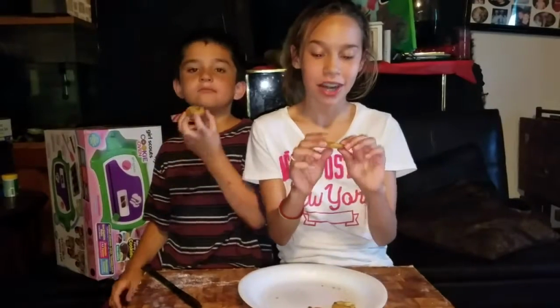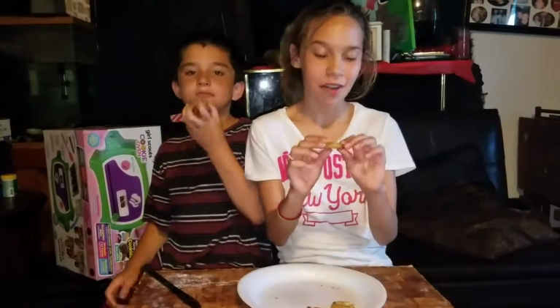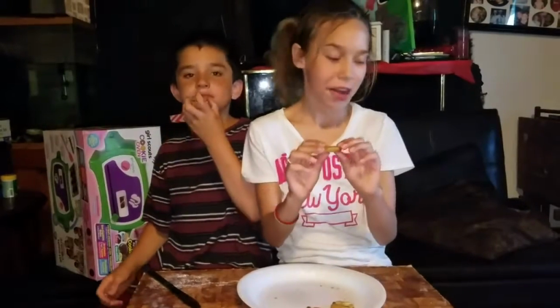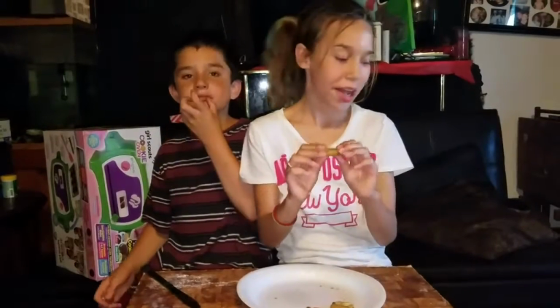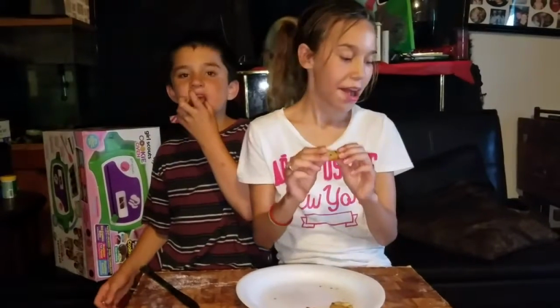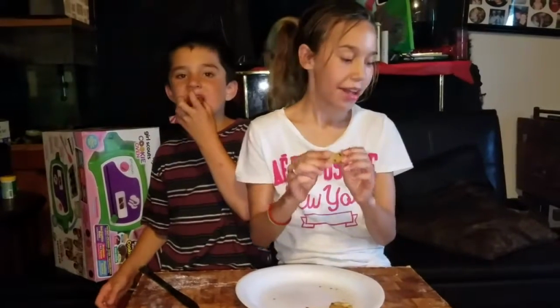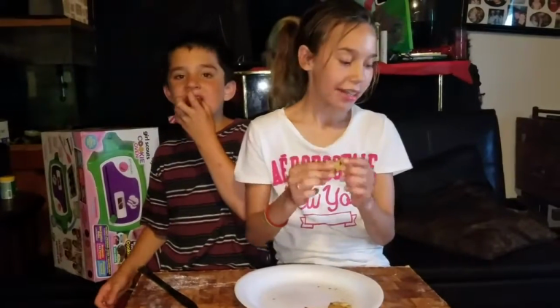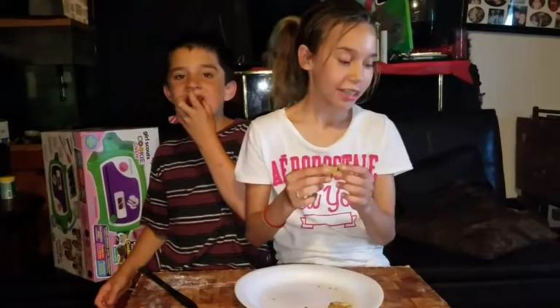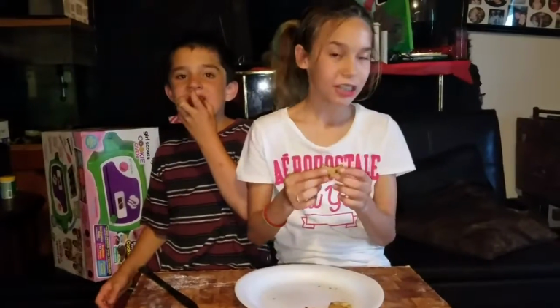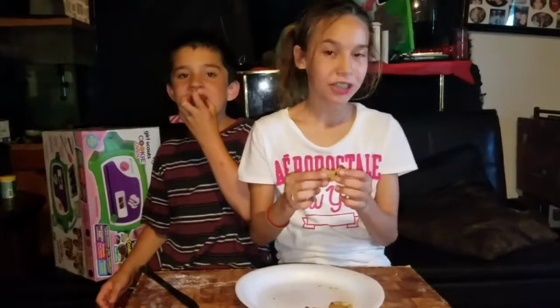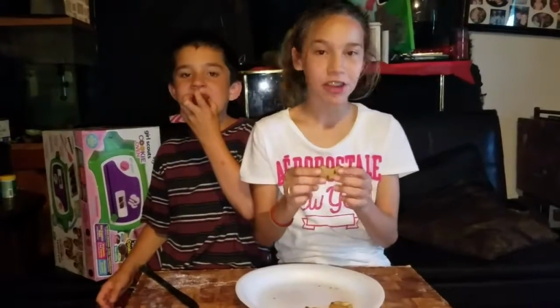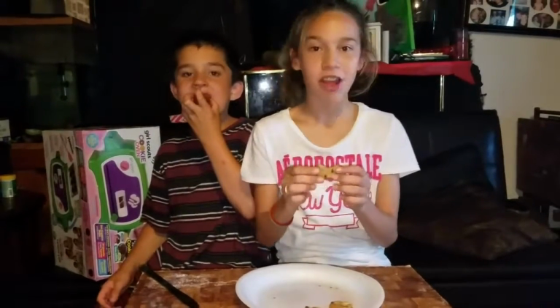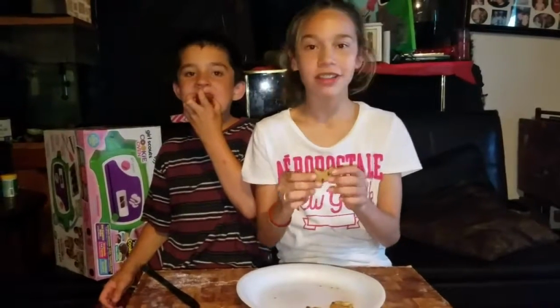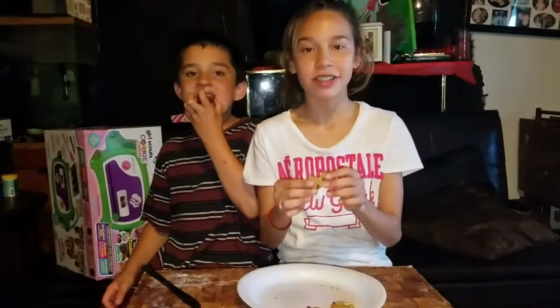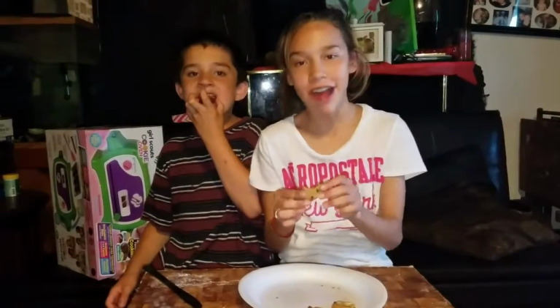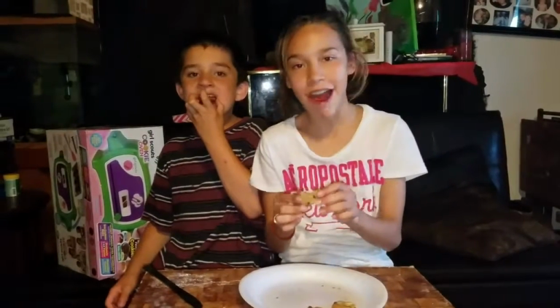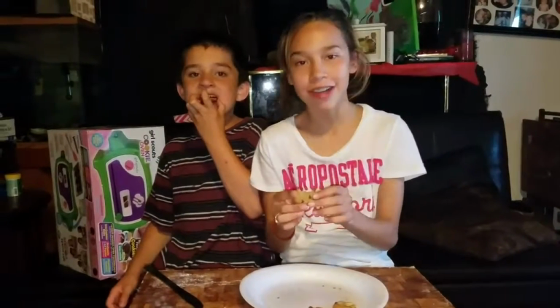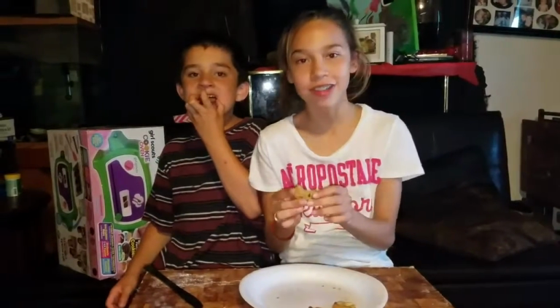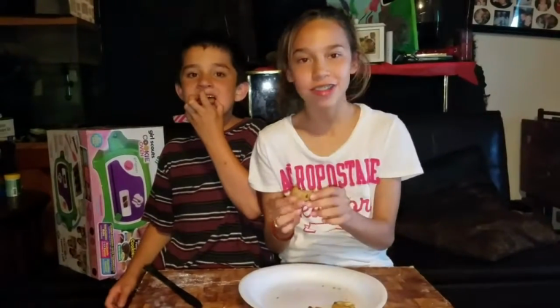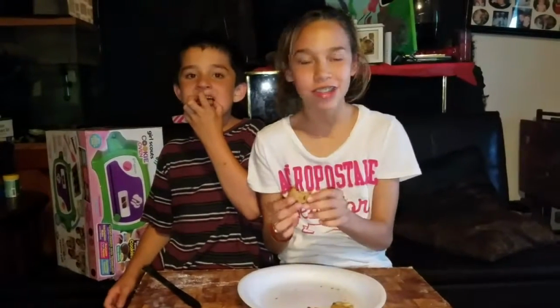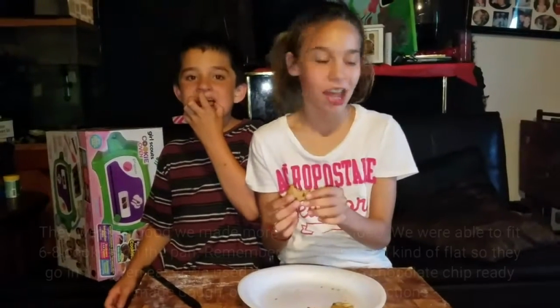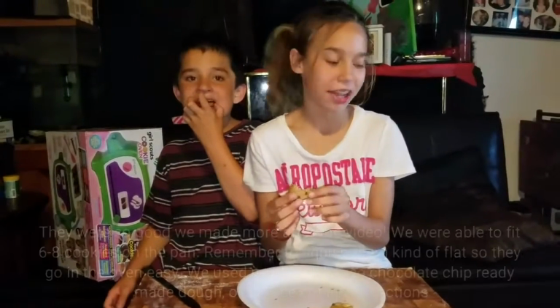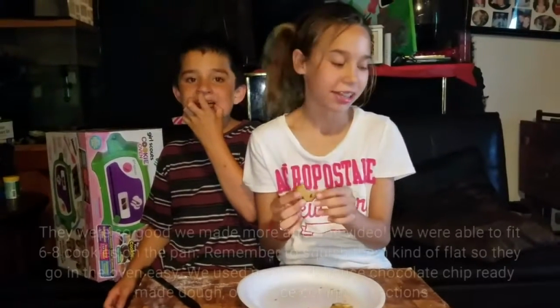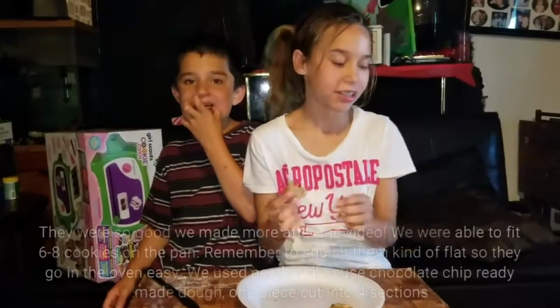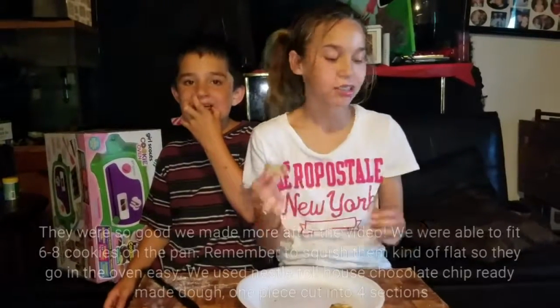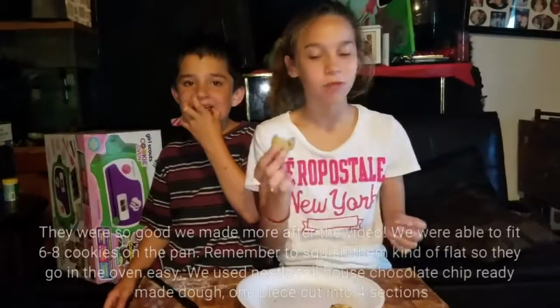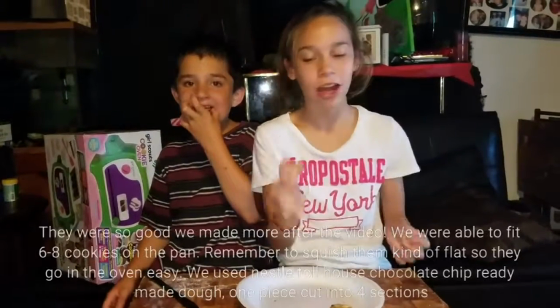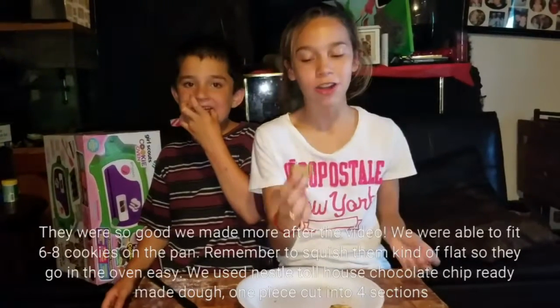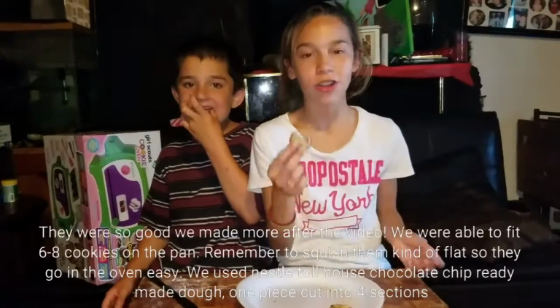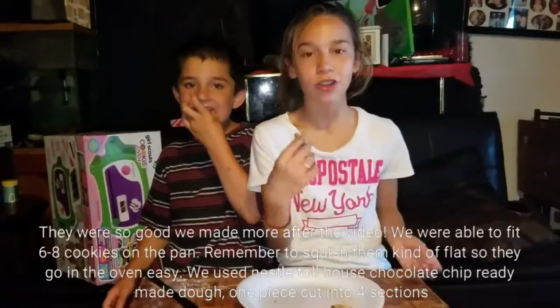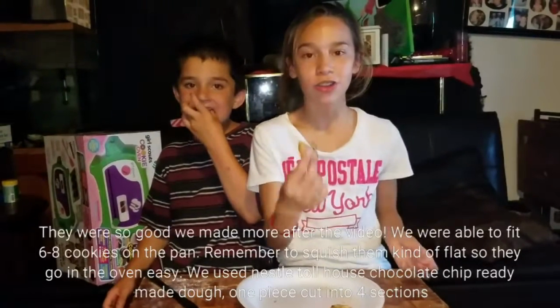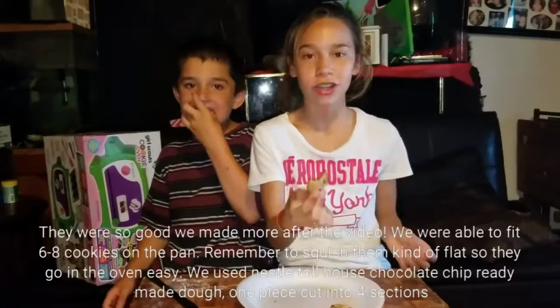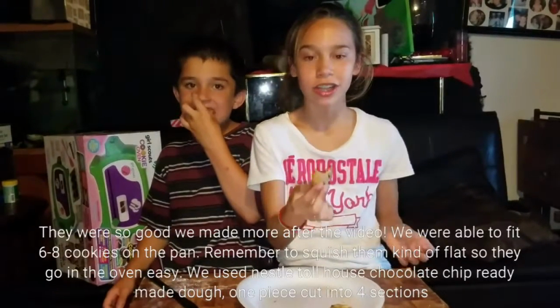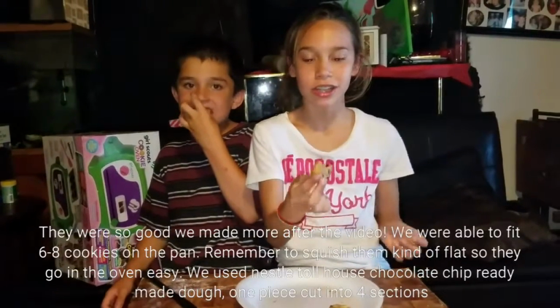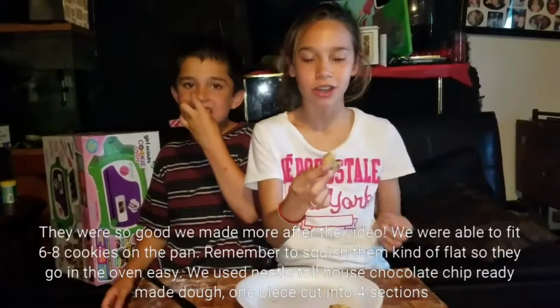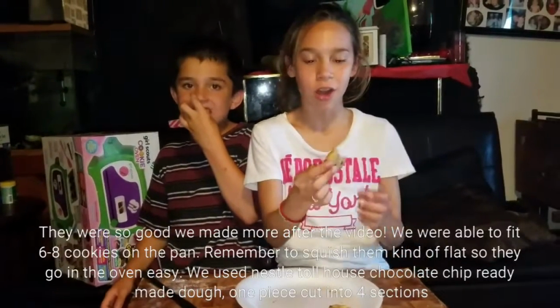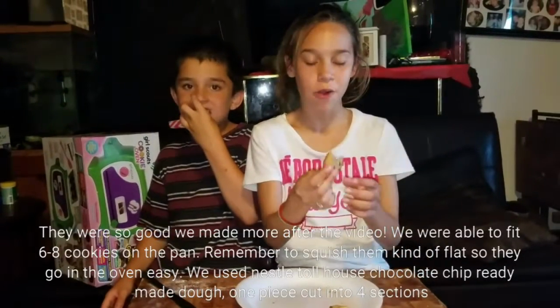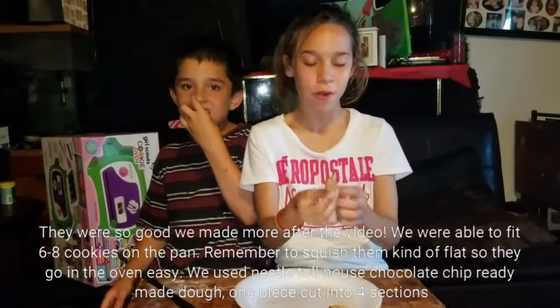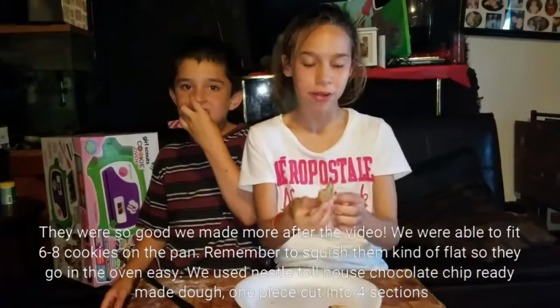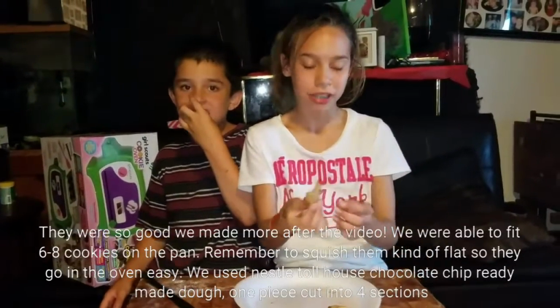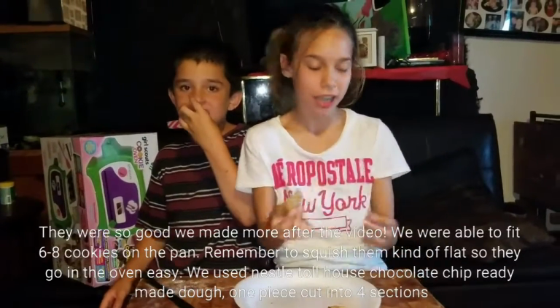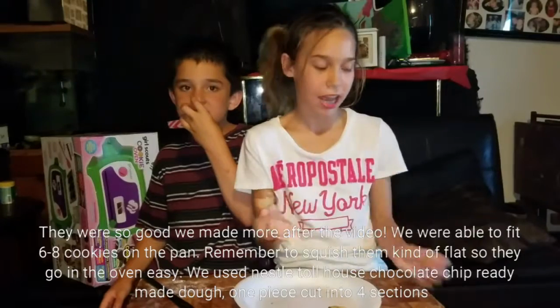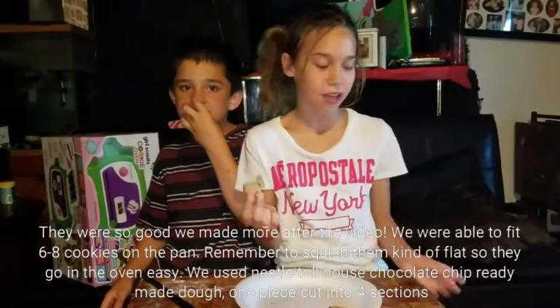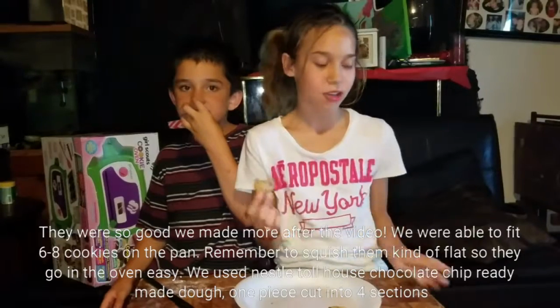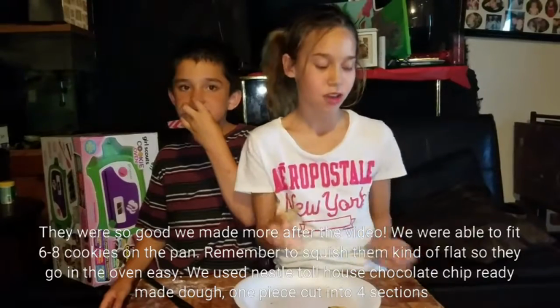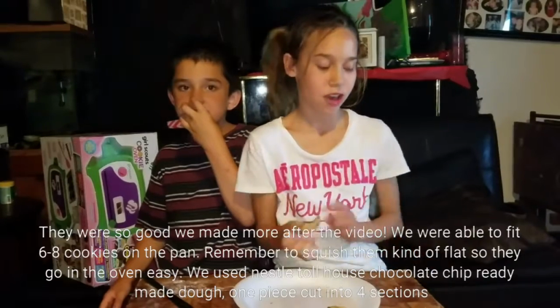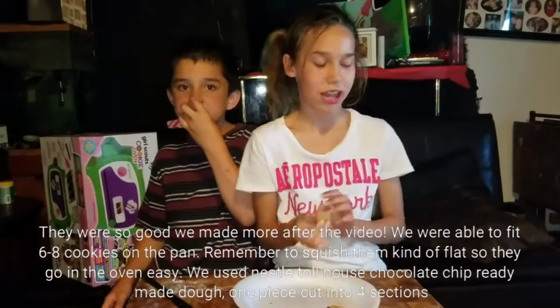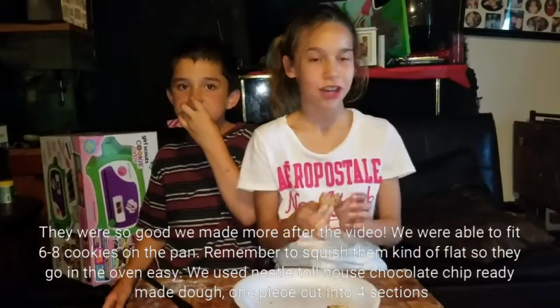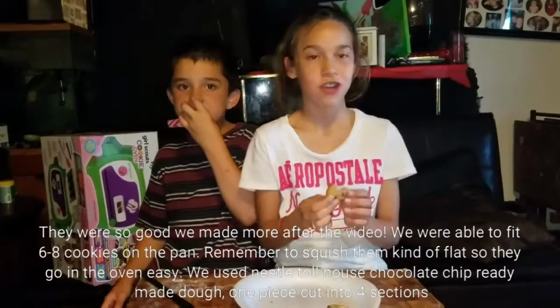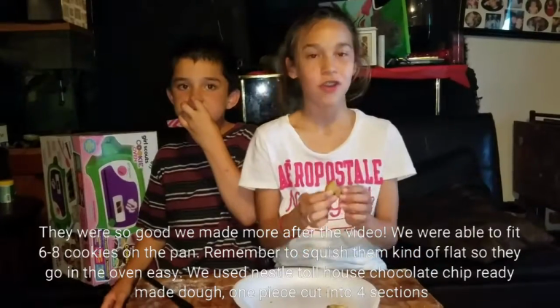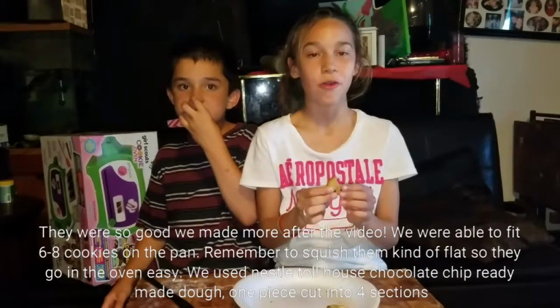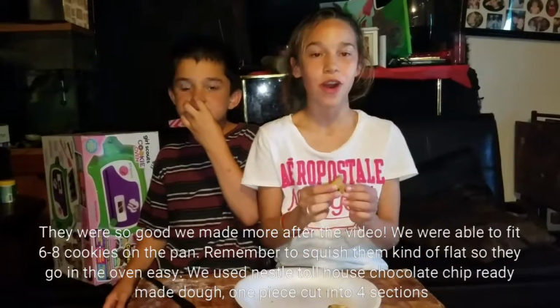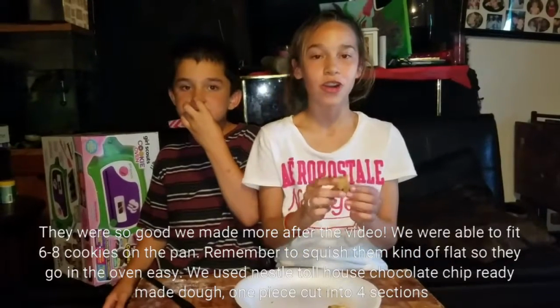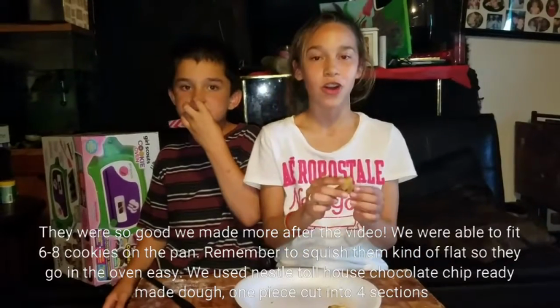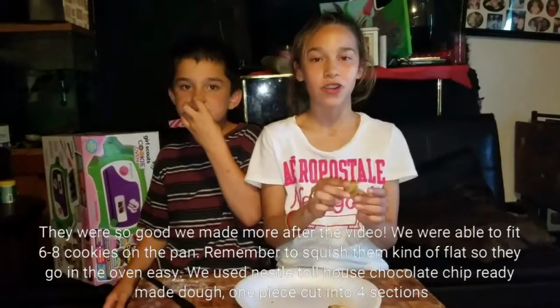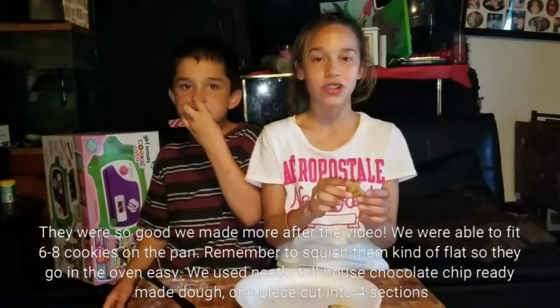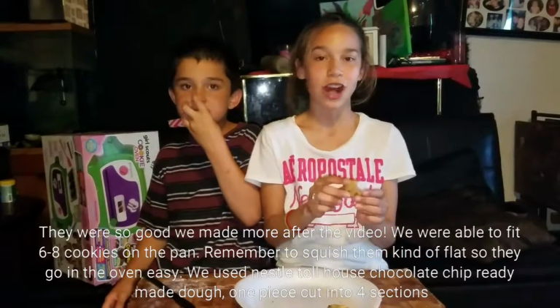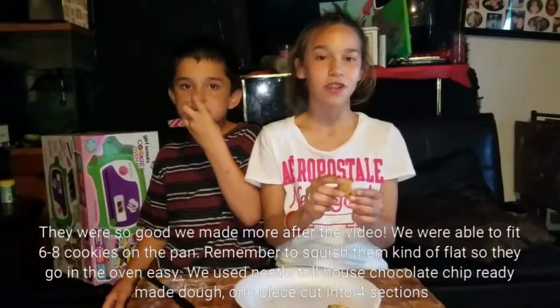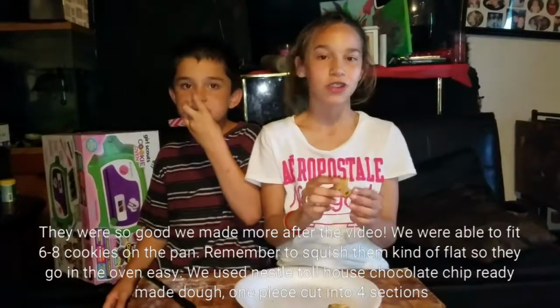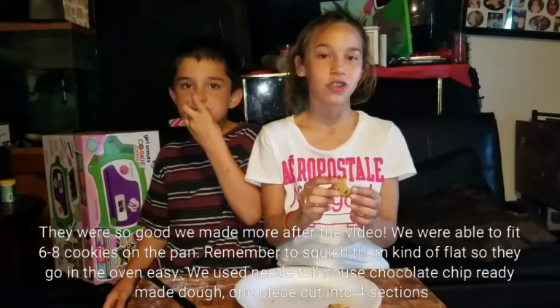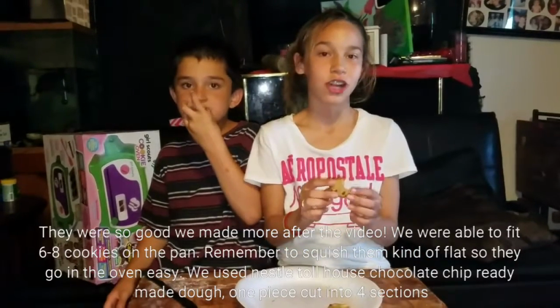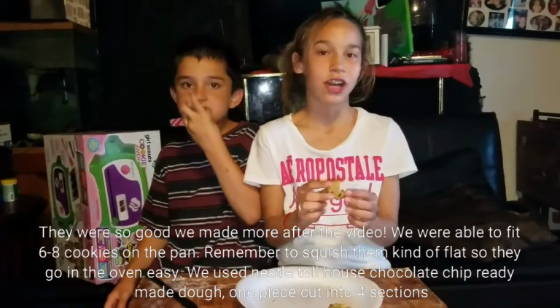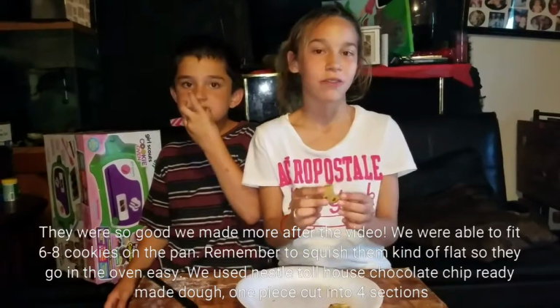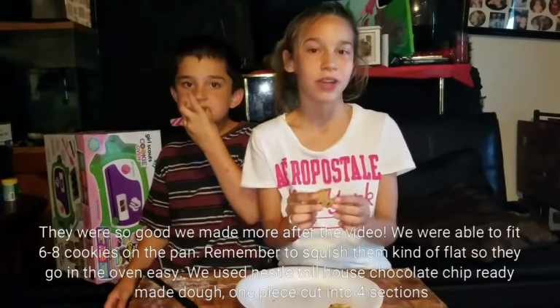So the answer is yes, the regular cookie dough can cook in a Girl Scout cookie oven.